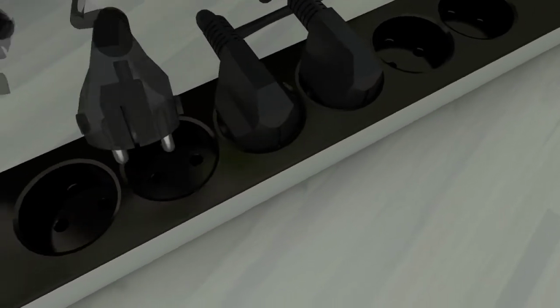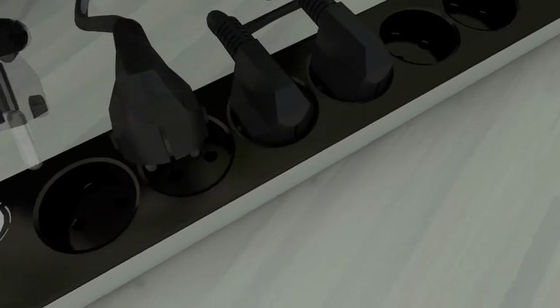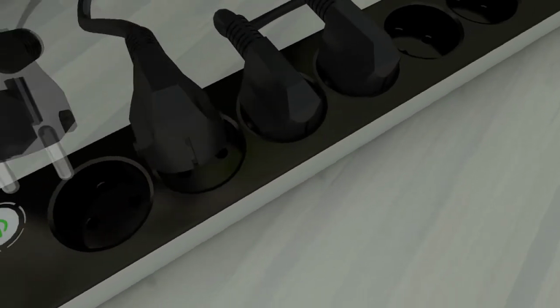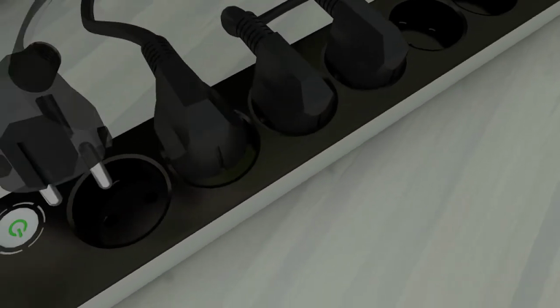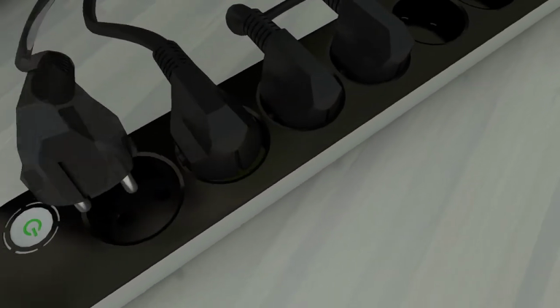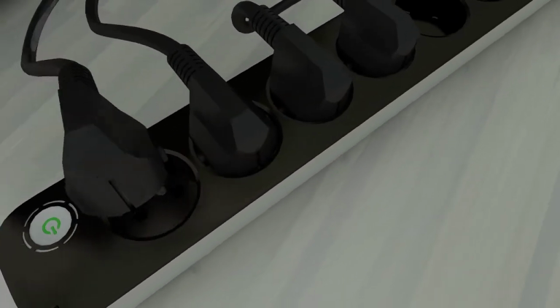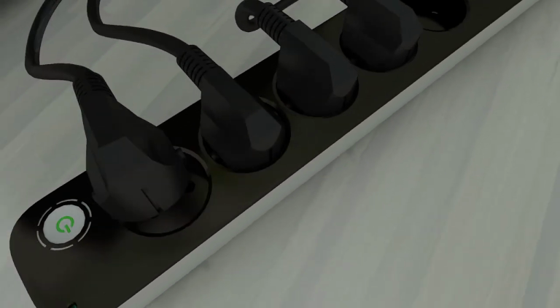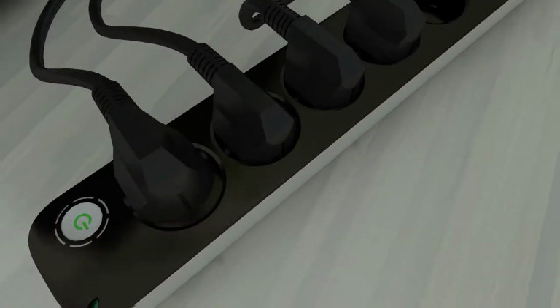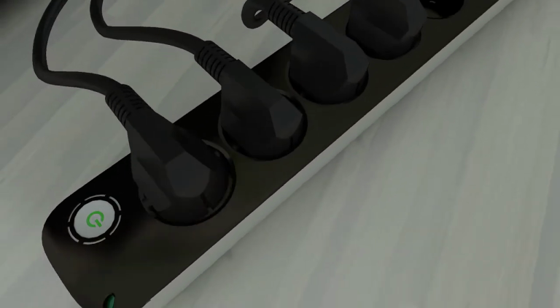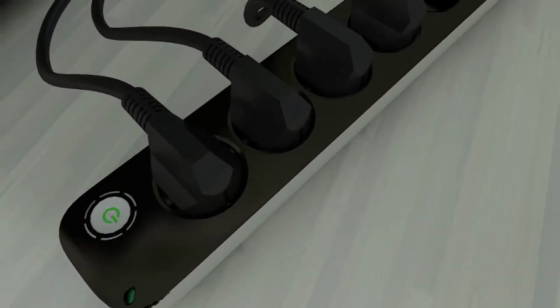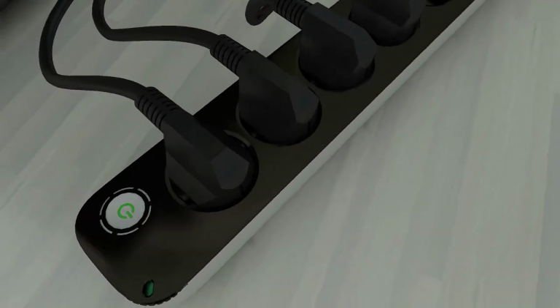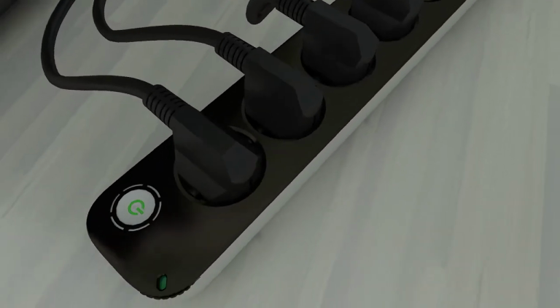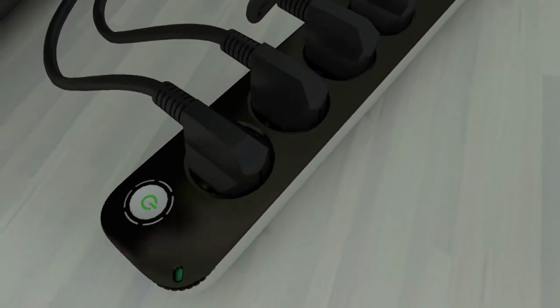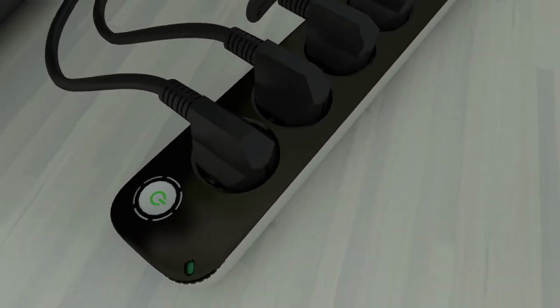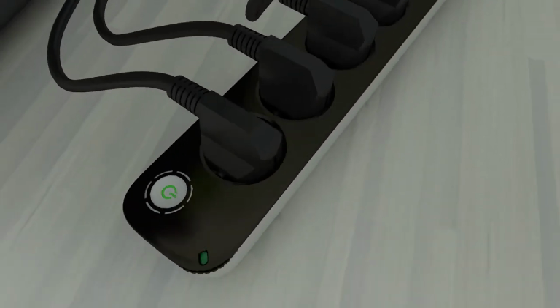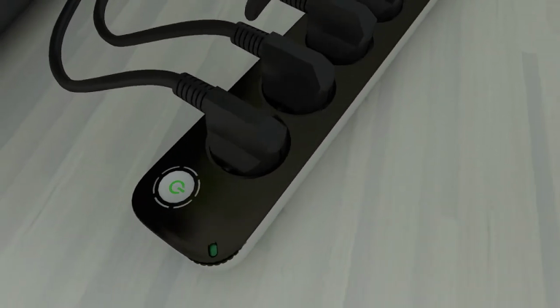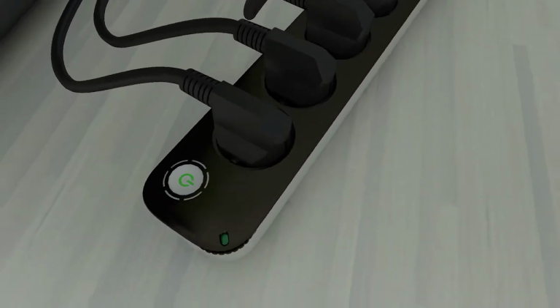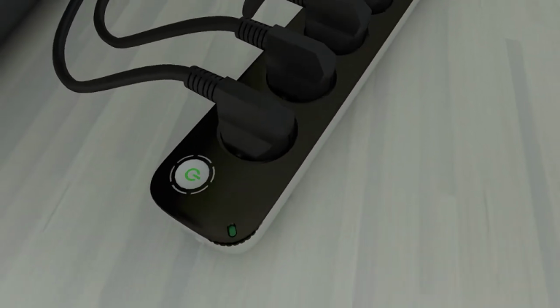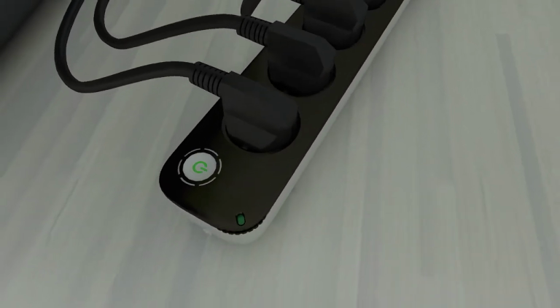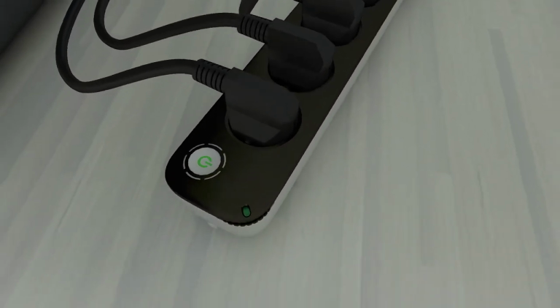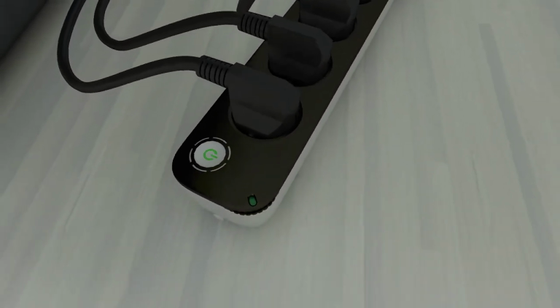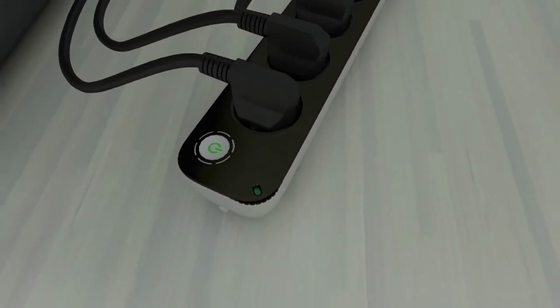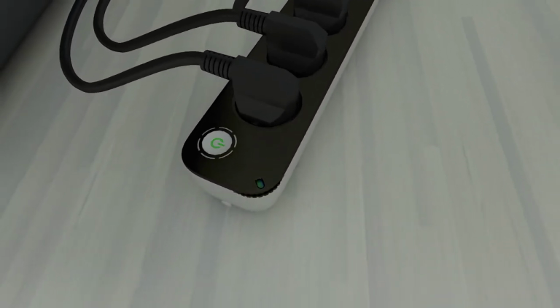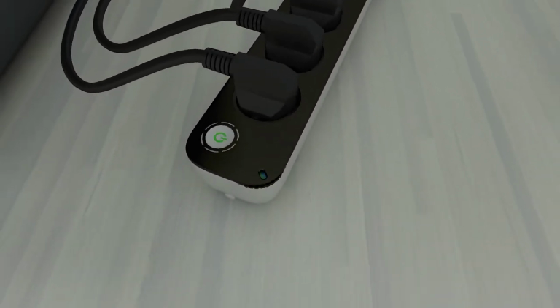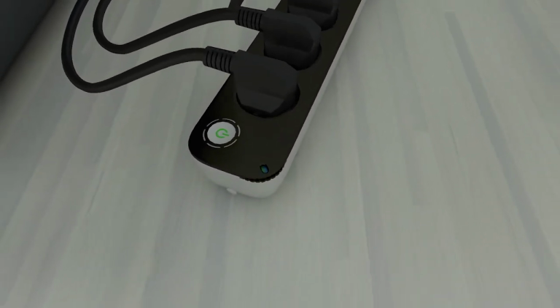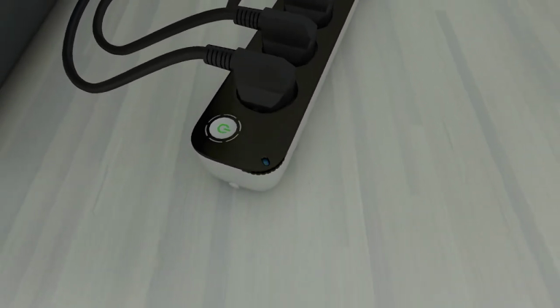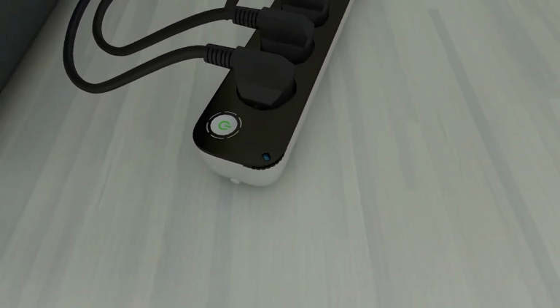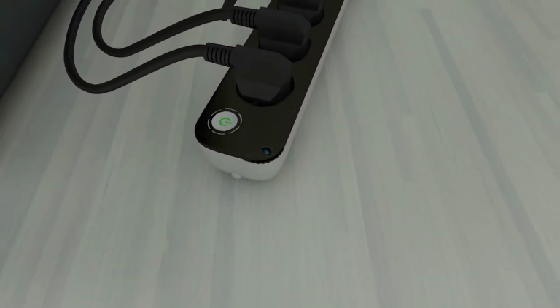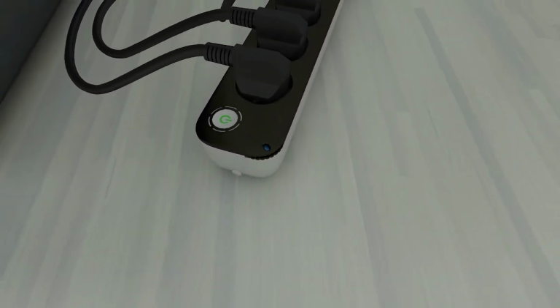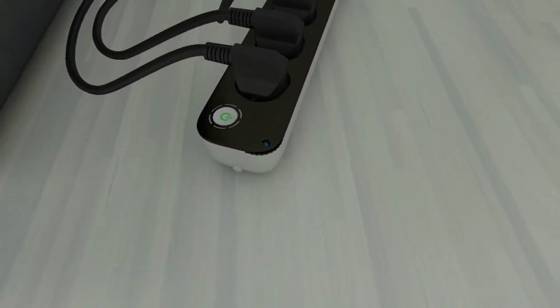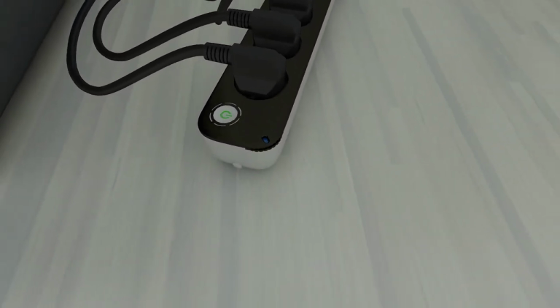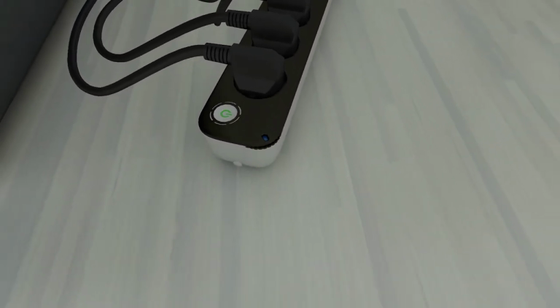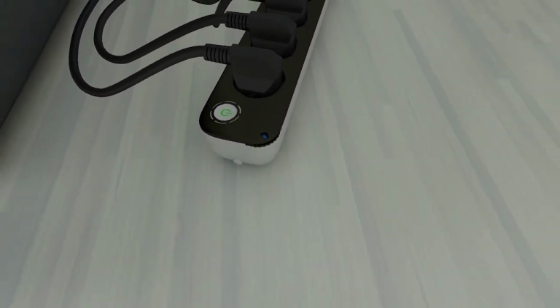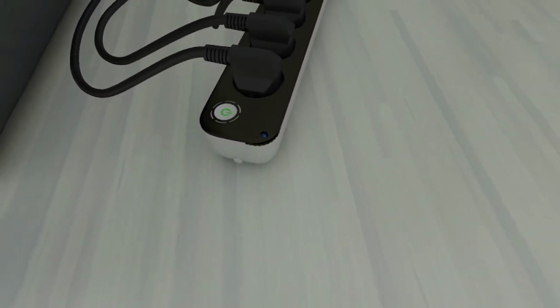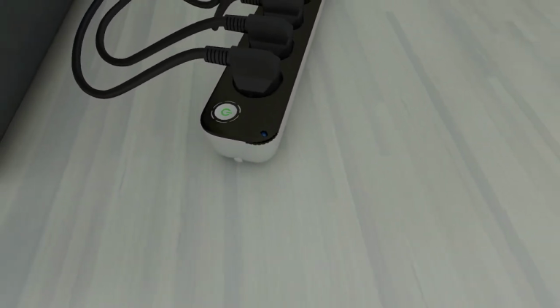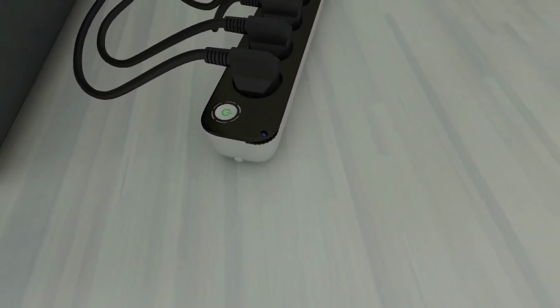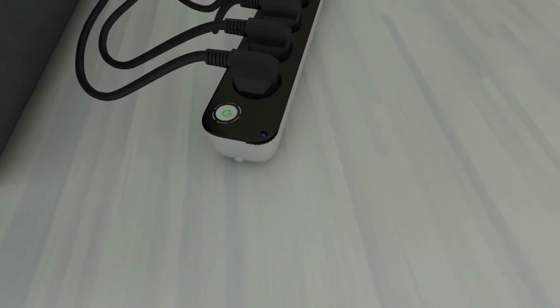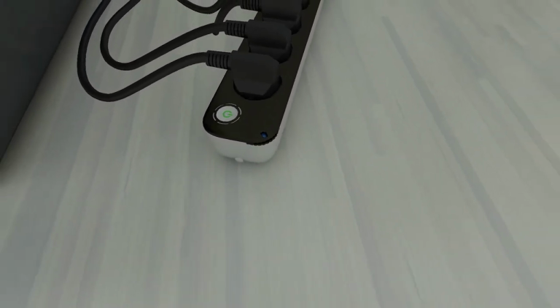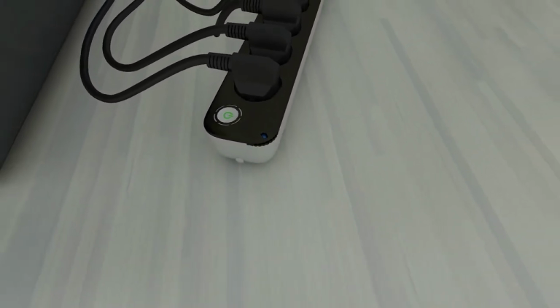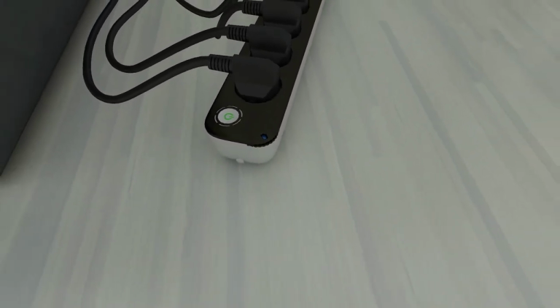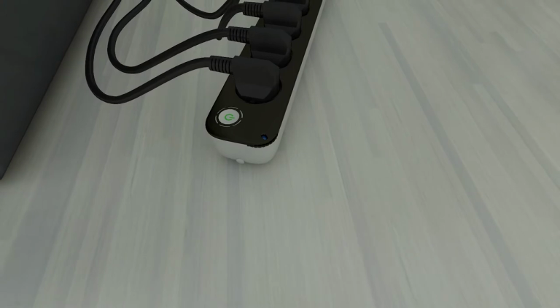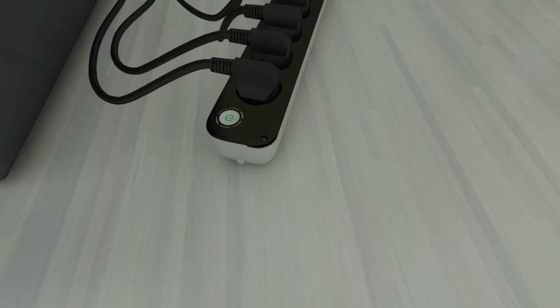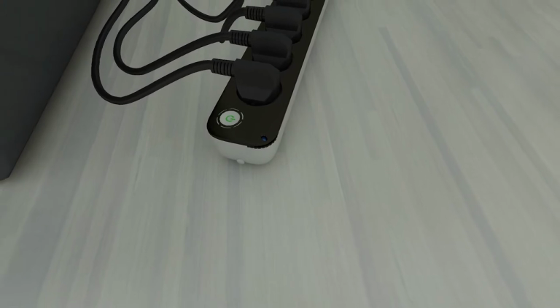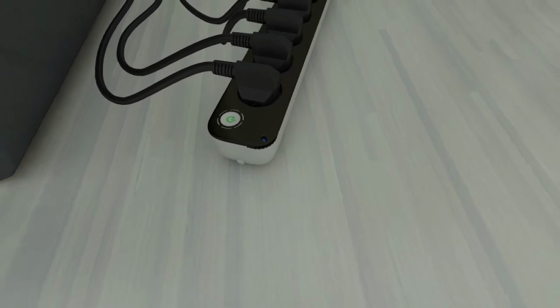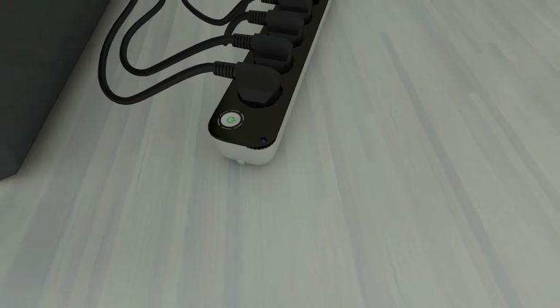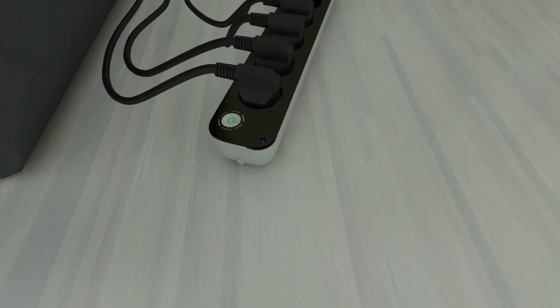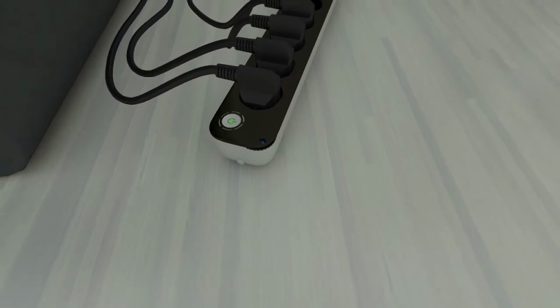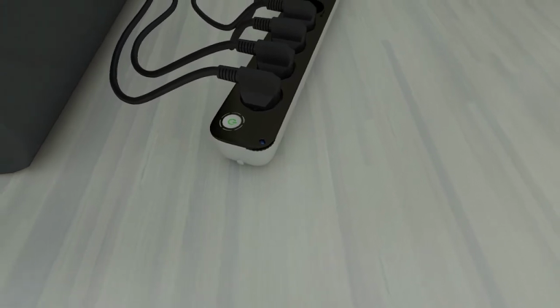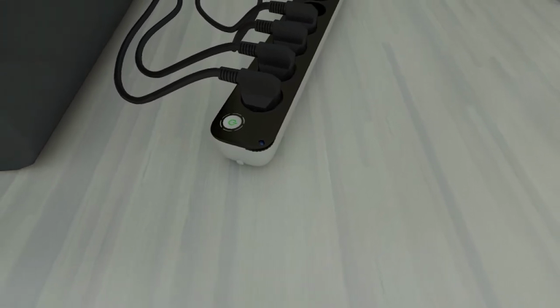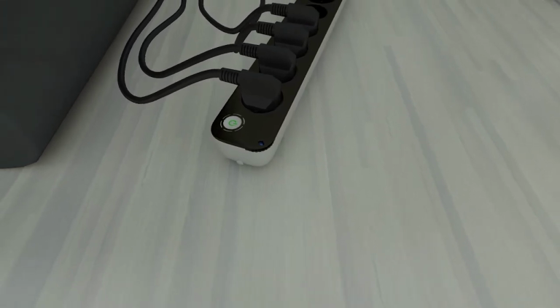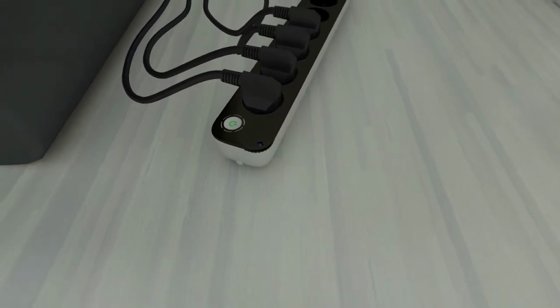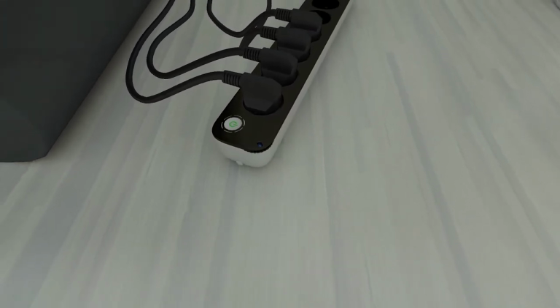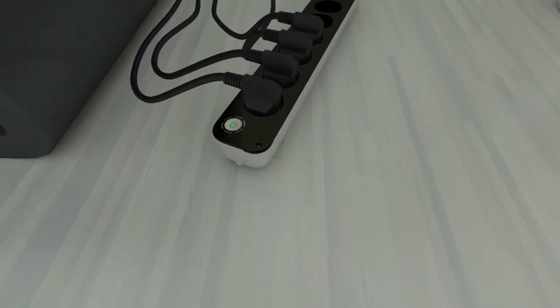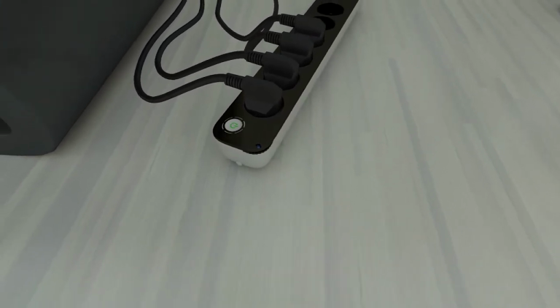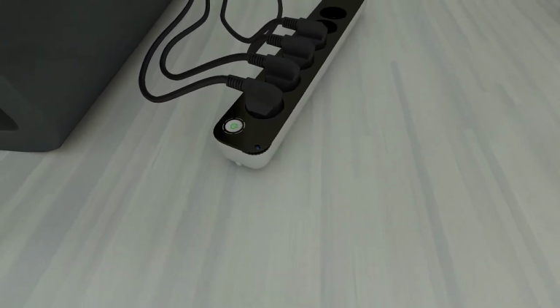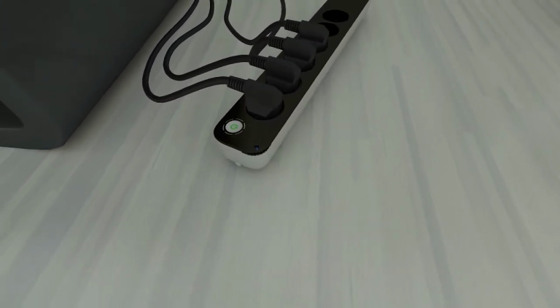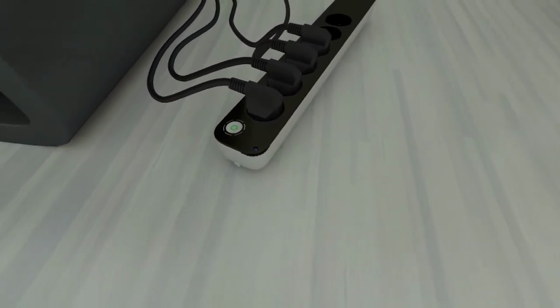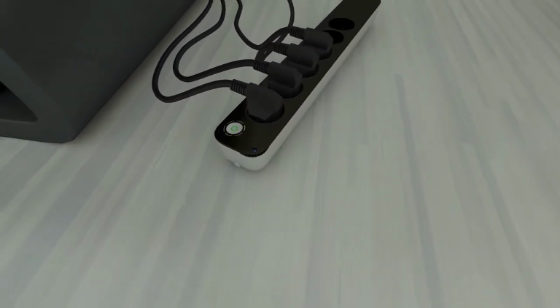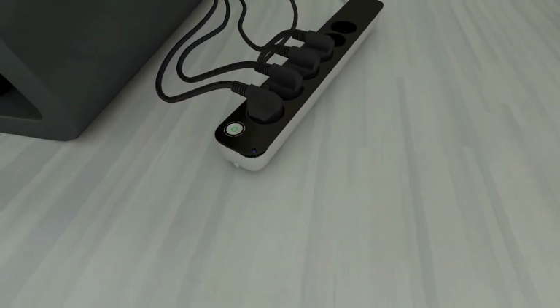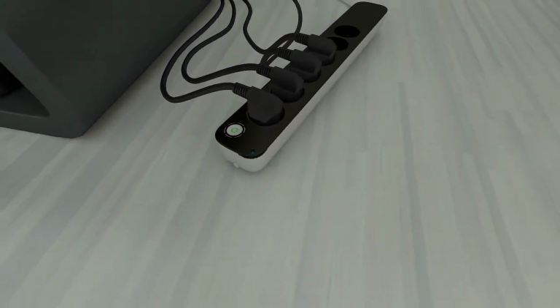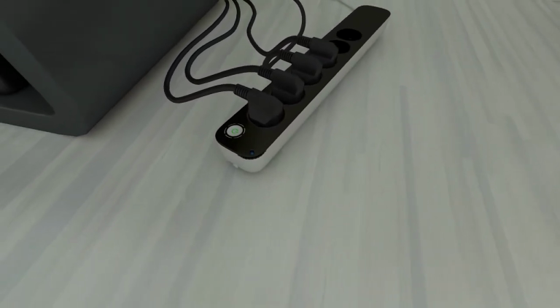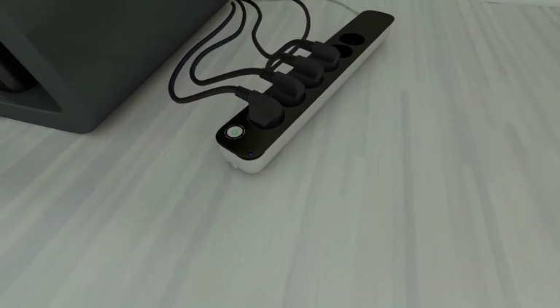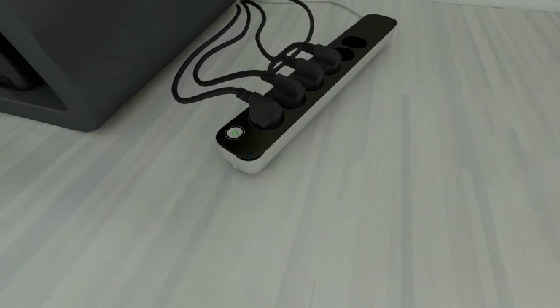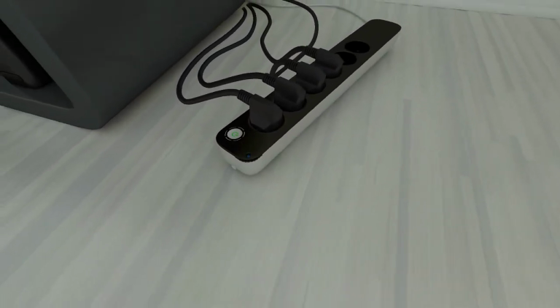Networked power strips connect to your existing appliances, making them networked, energy conscious, and controllable.